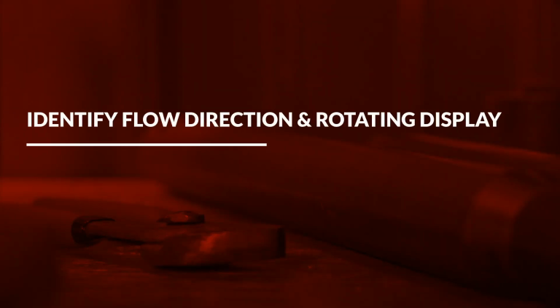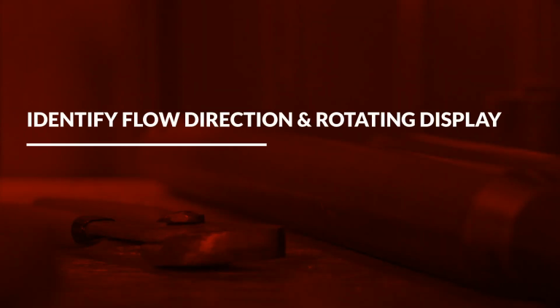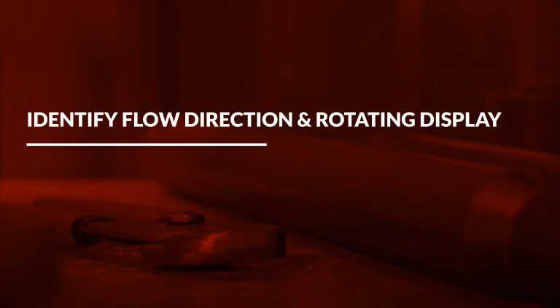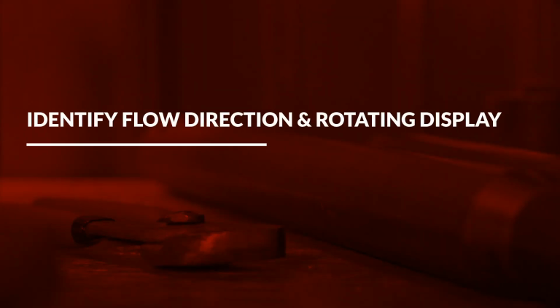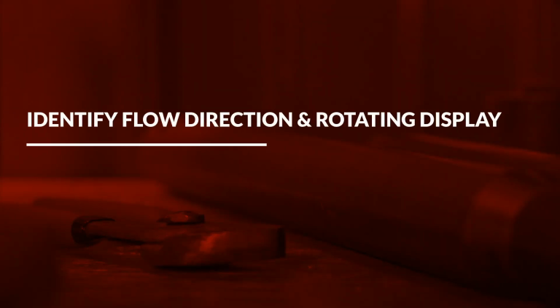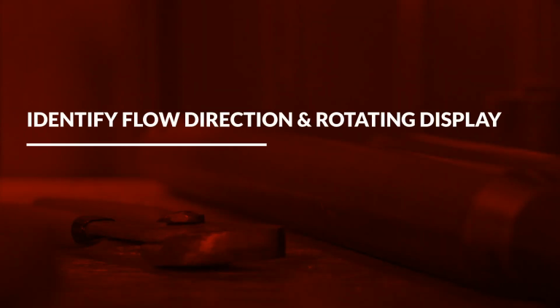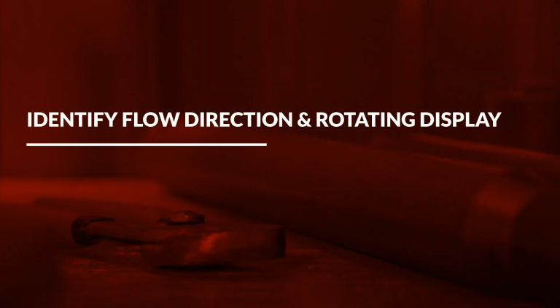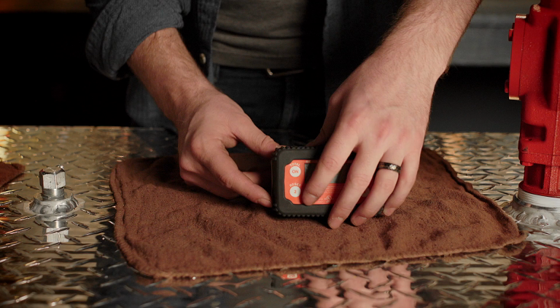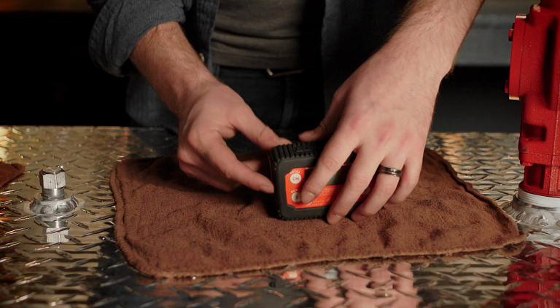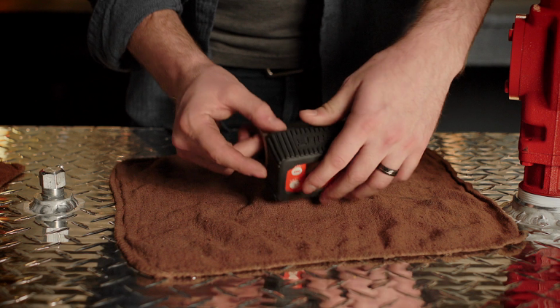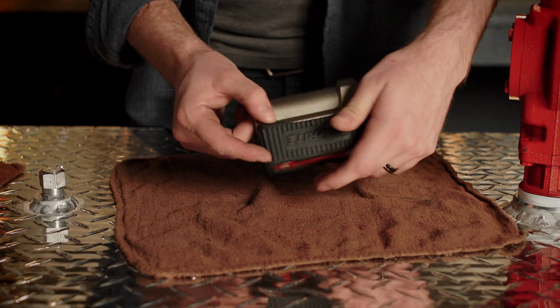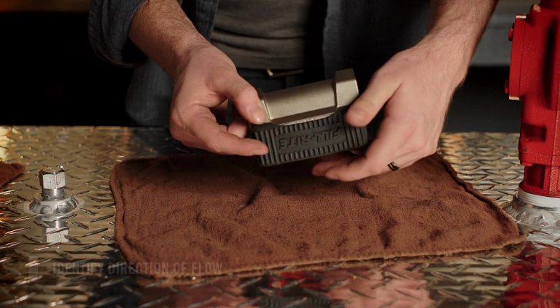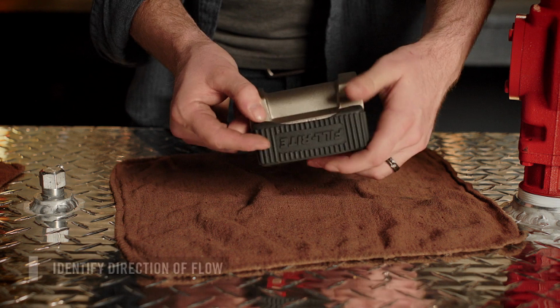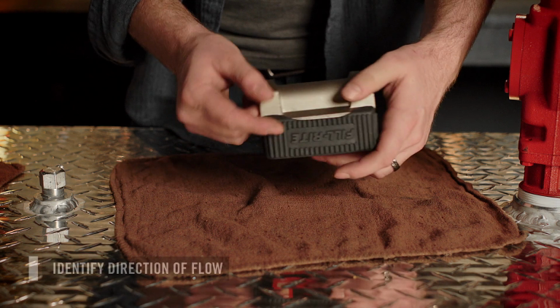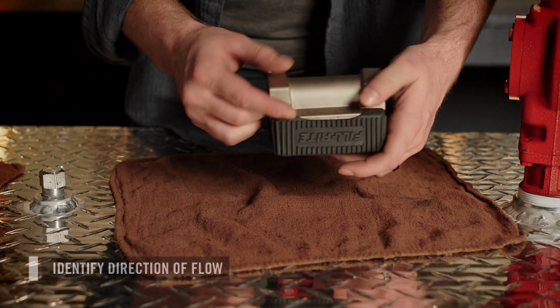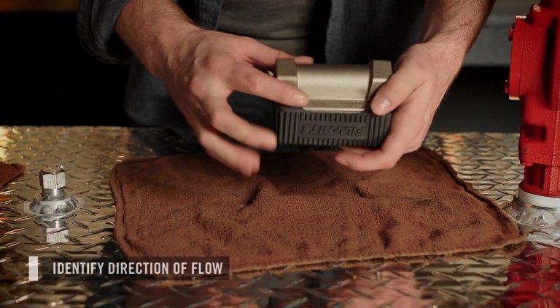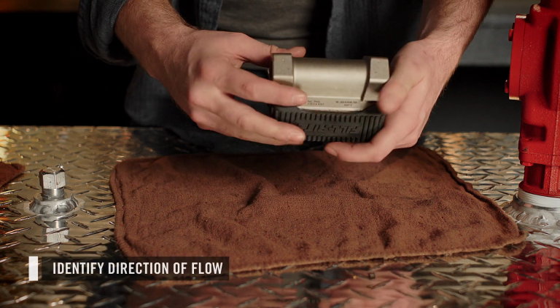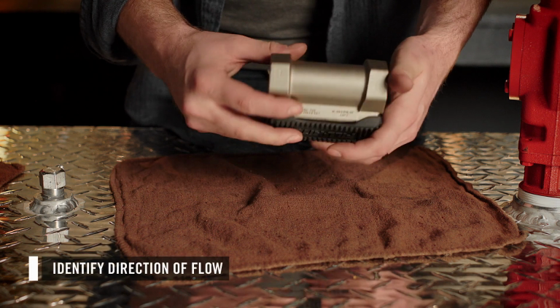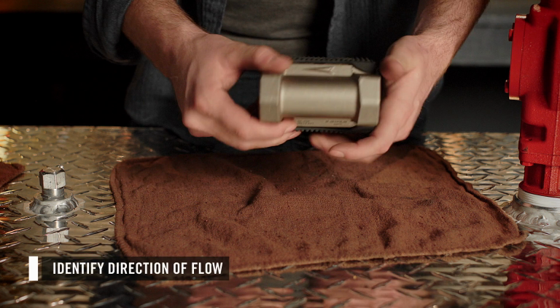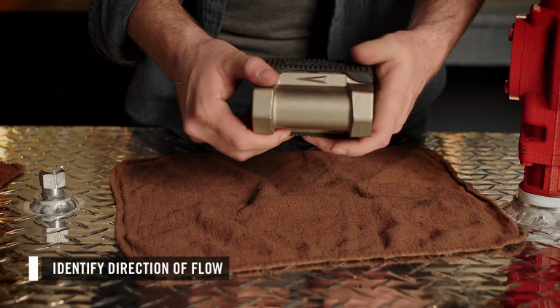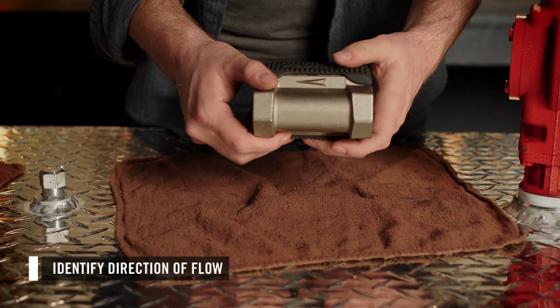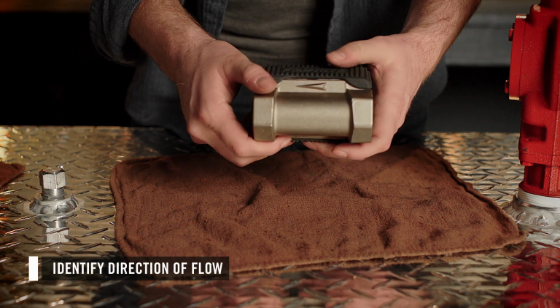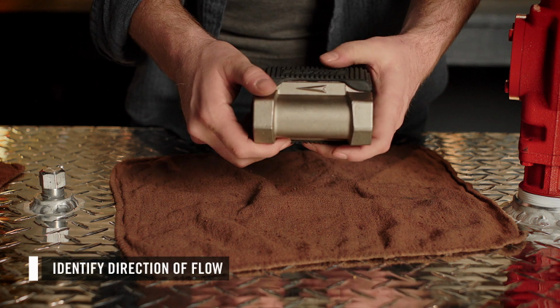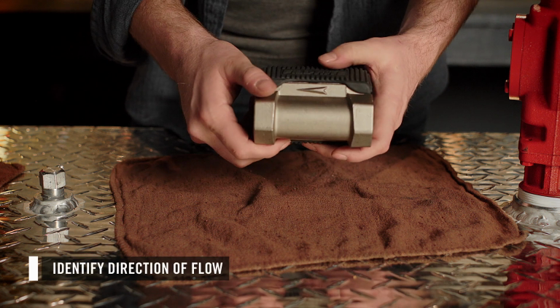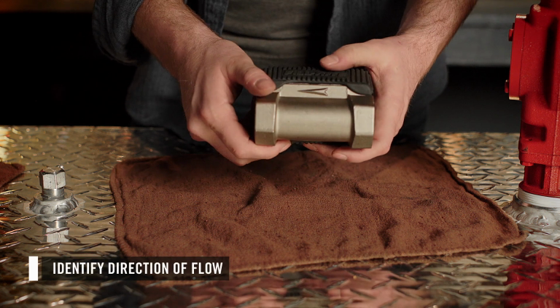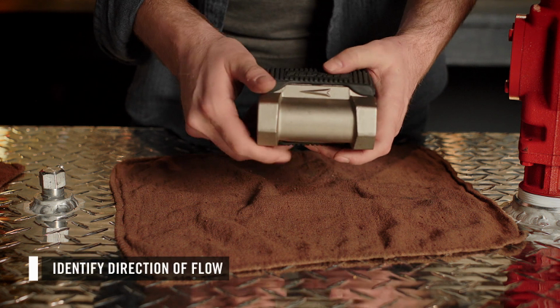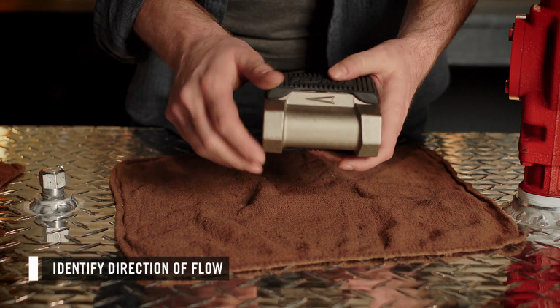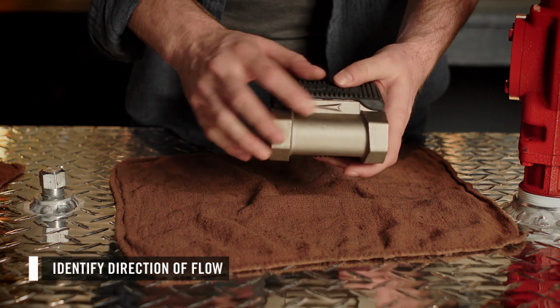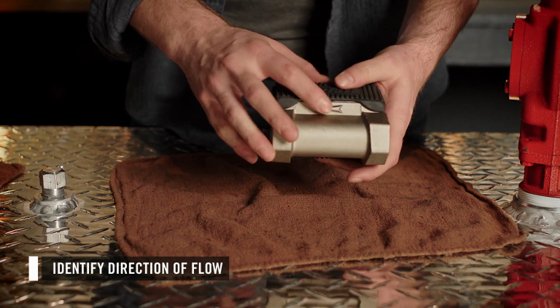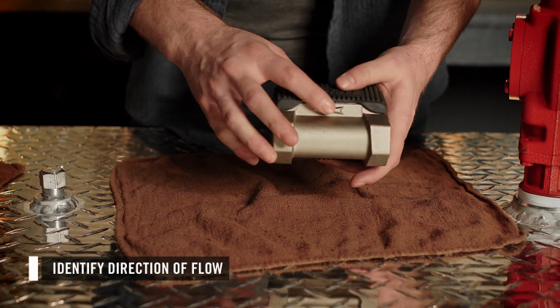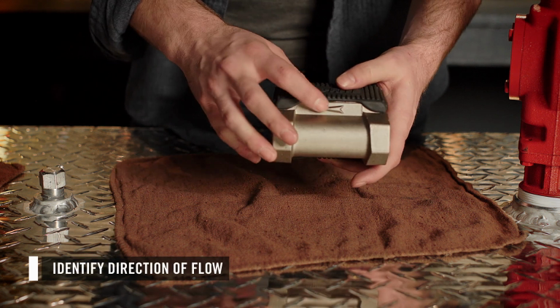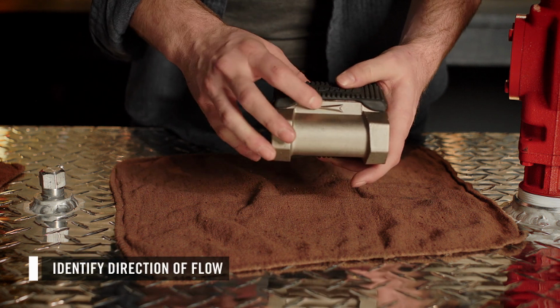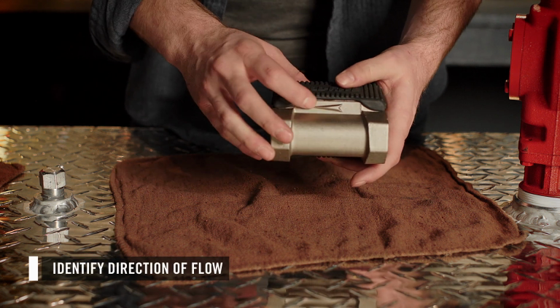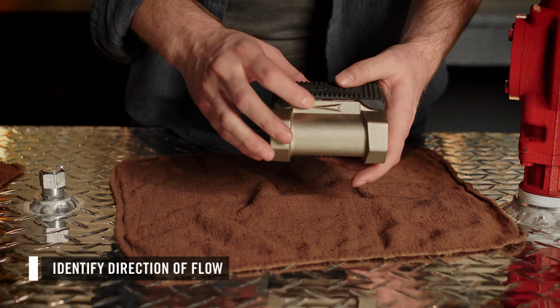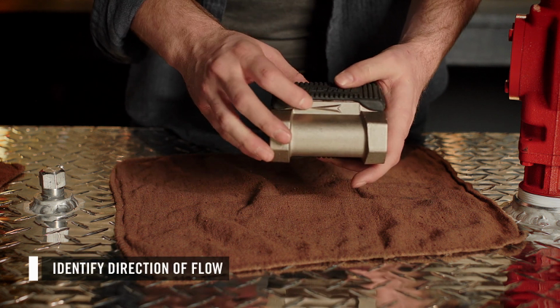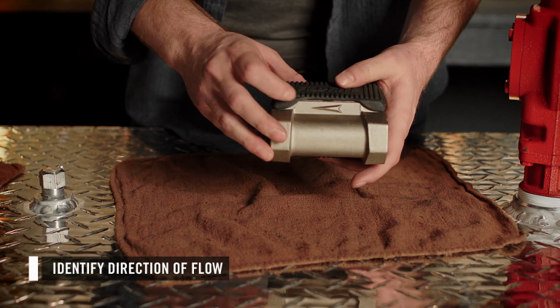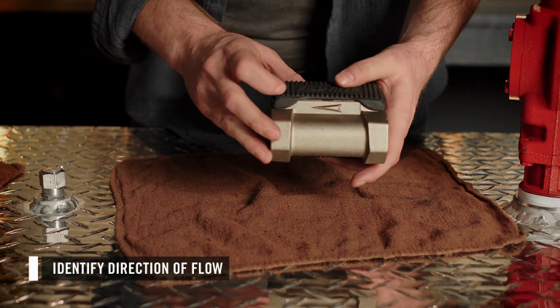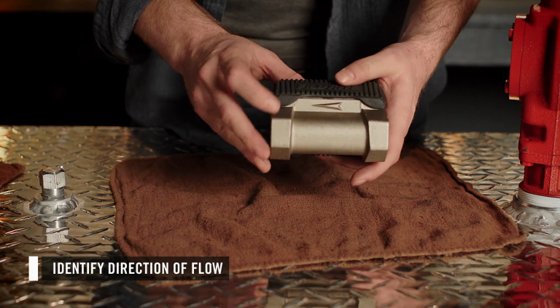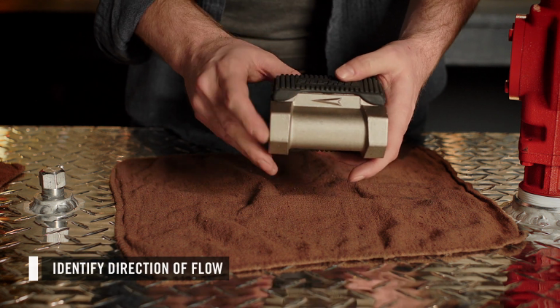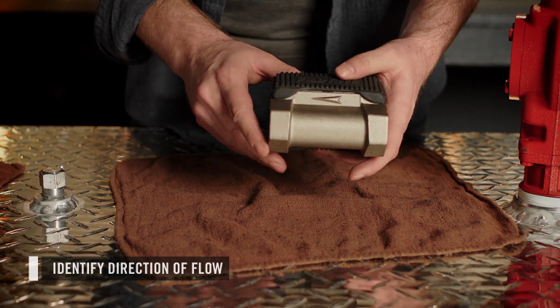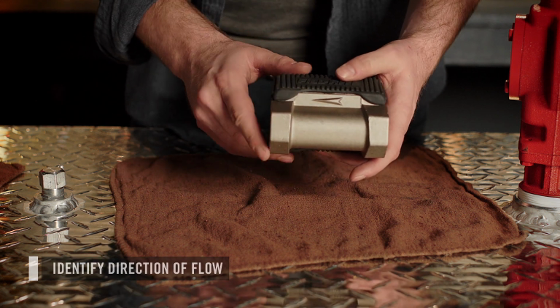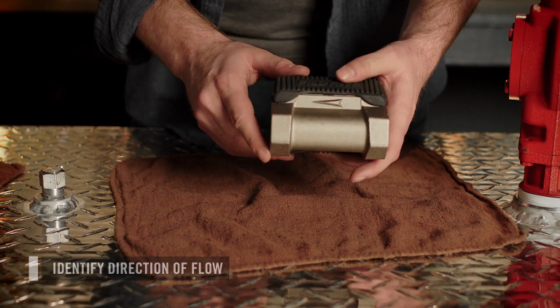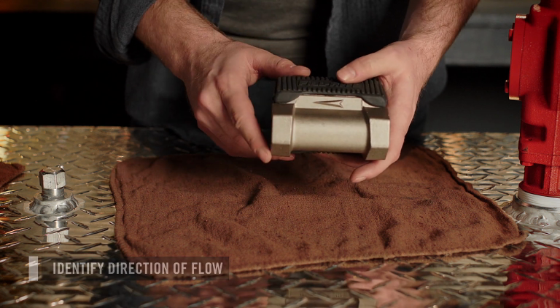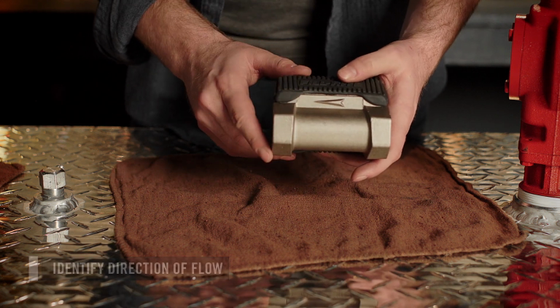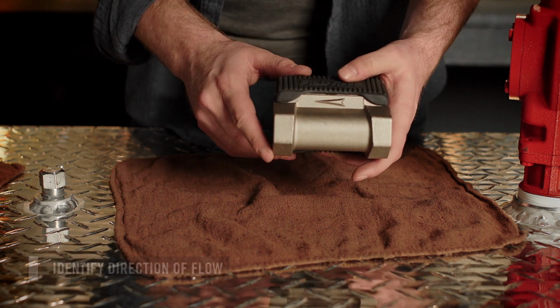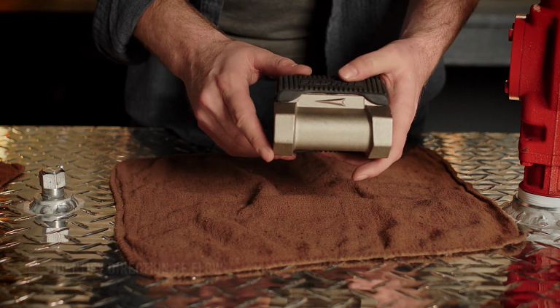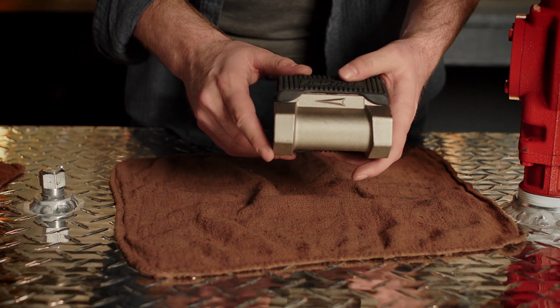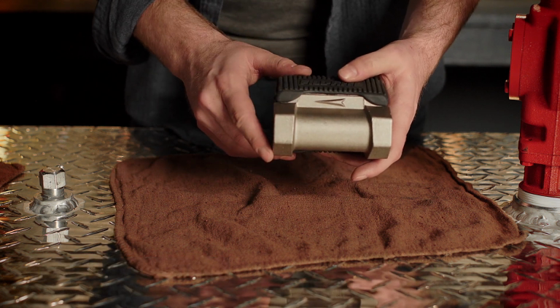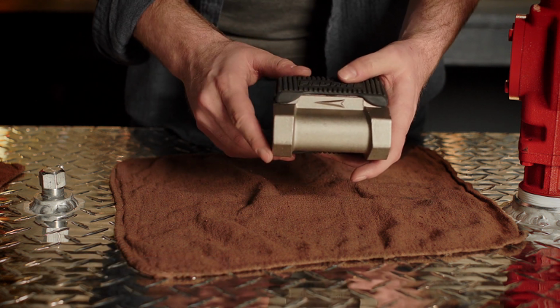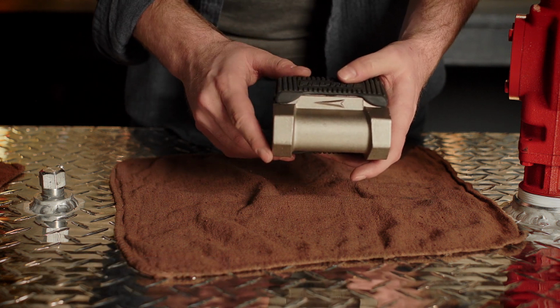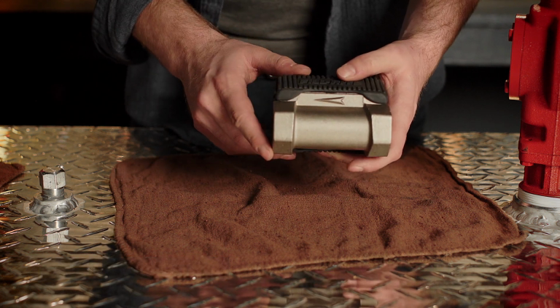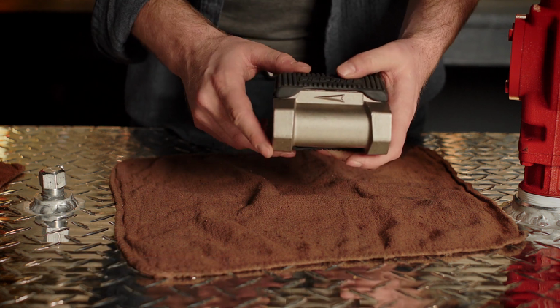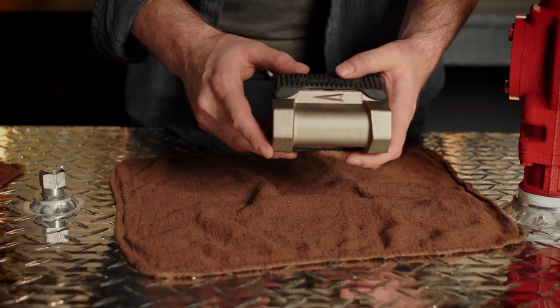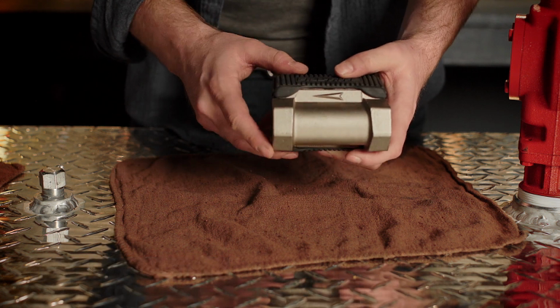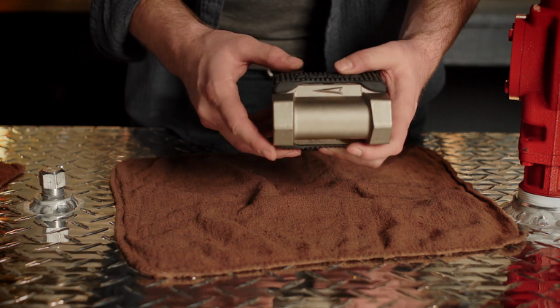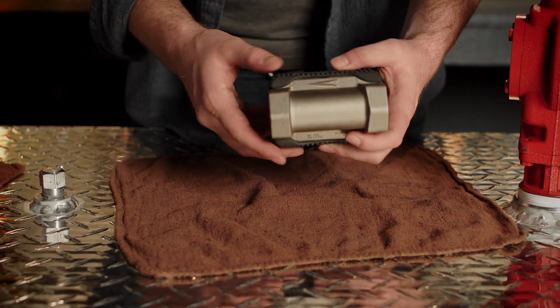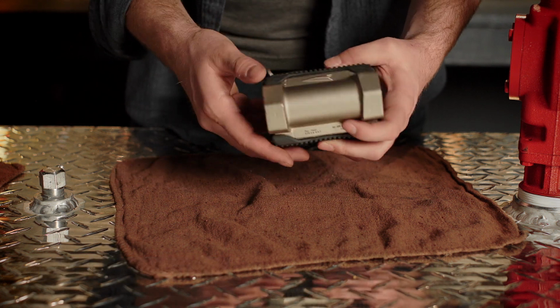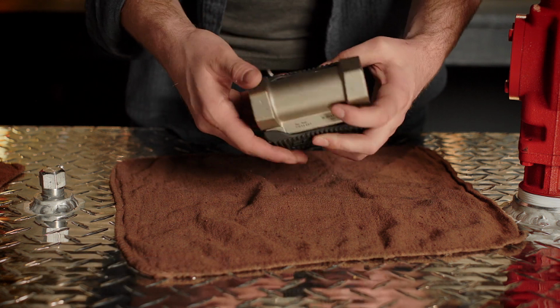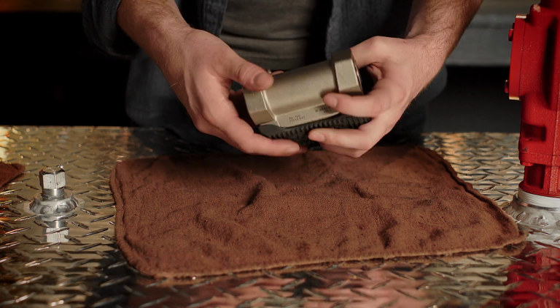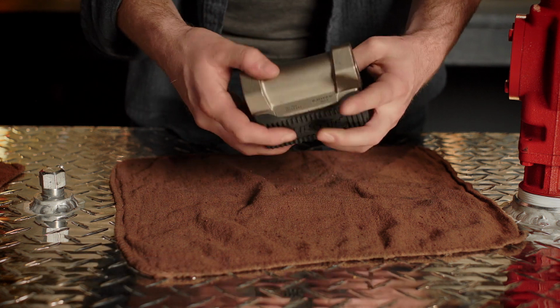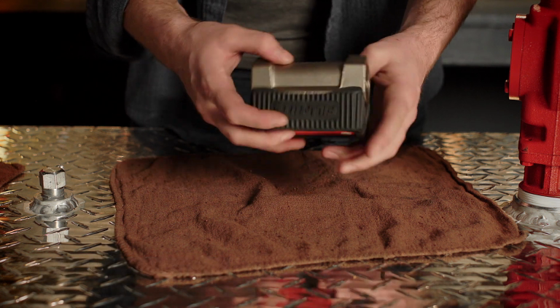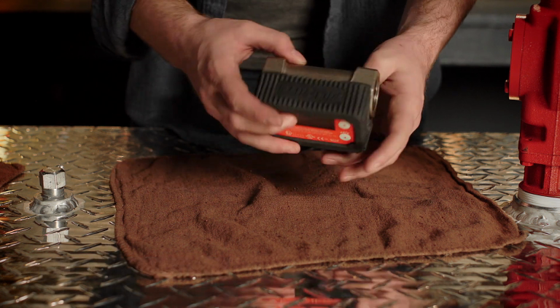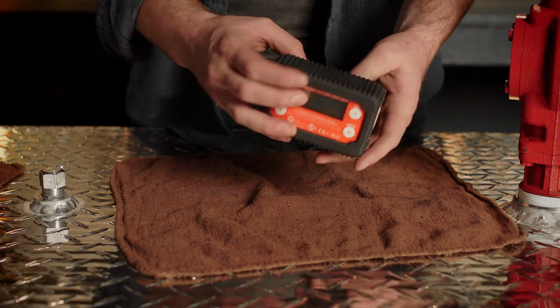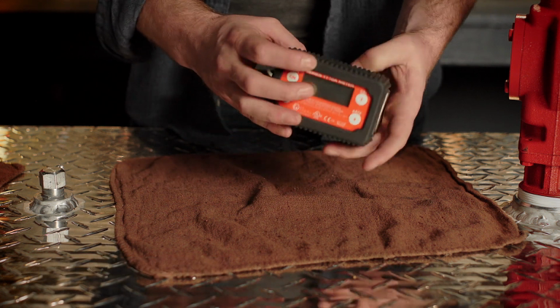First, identify the direction of flow in your system. The arrow on the underside of the meter must point in the same direction of flow.